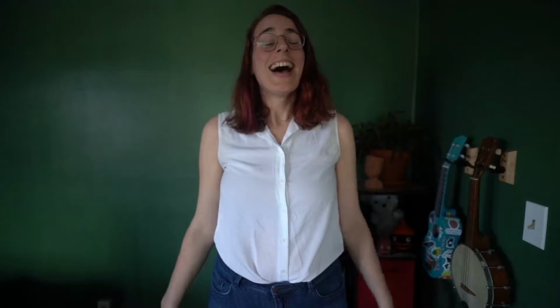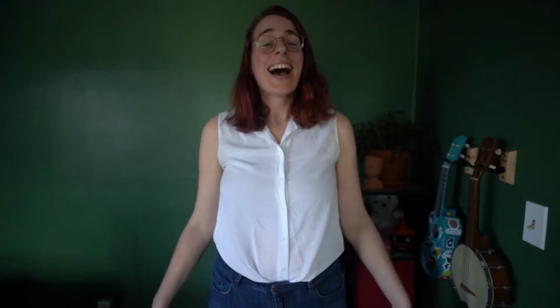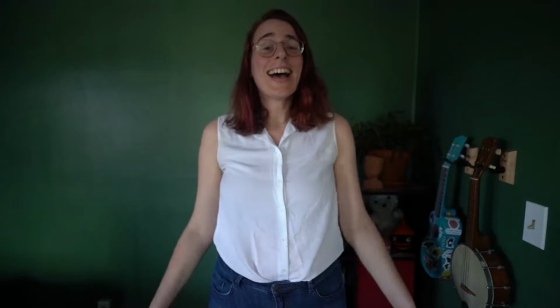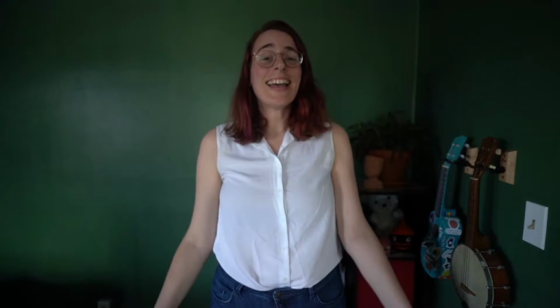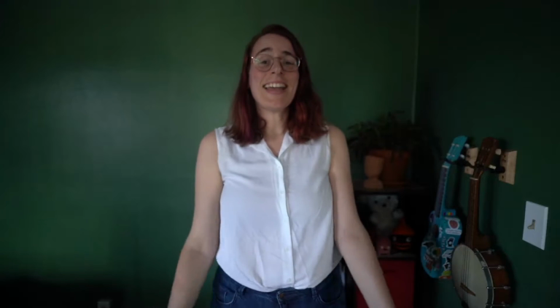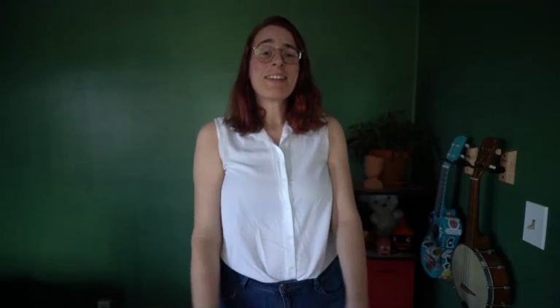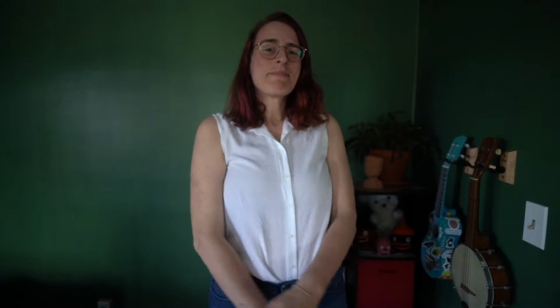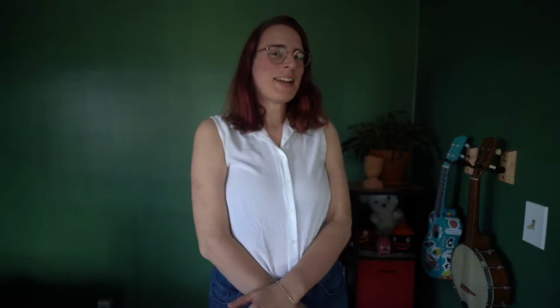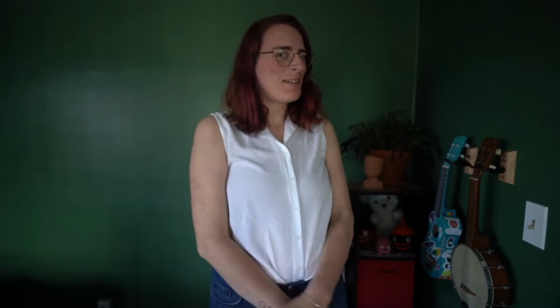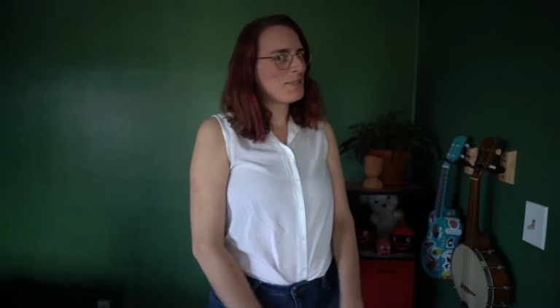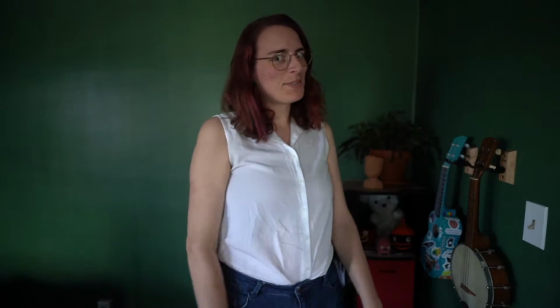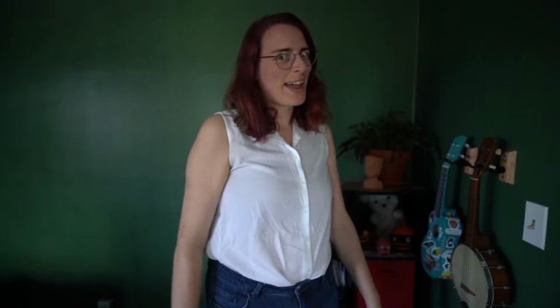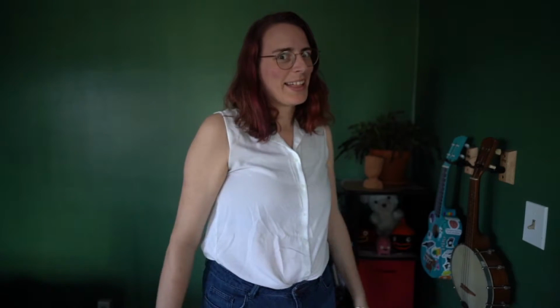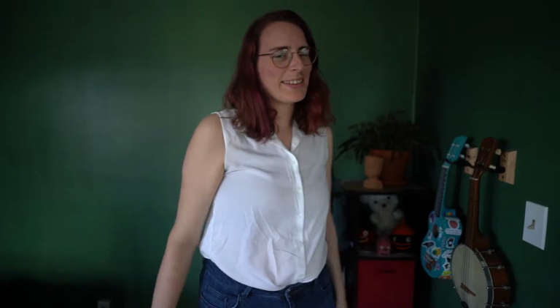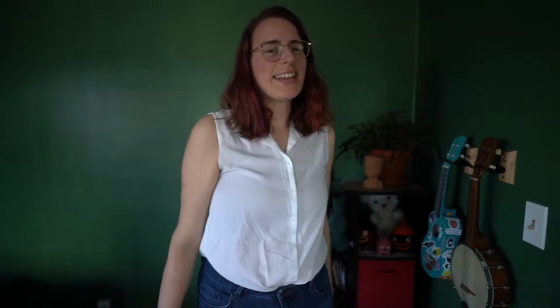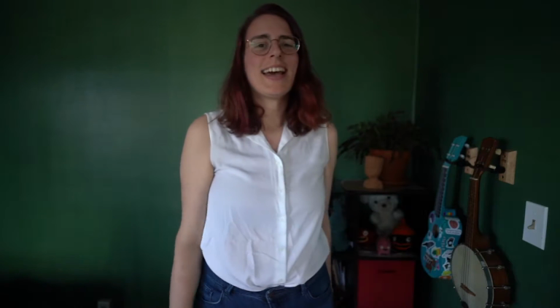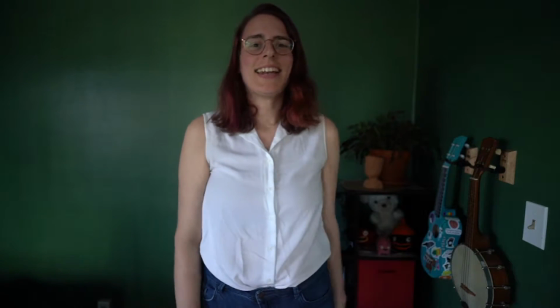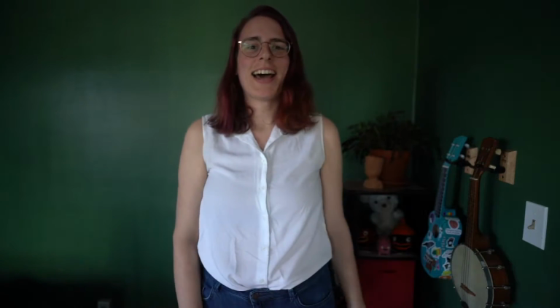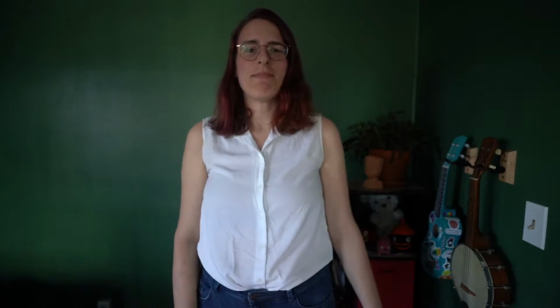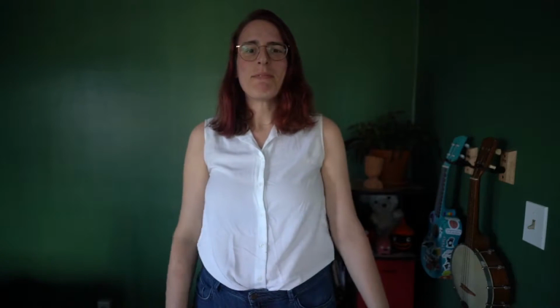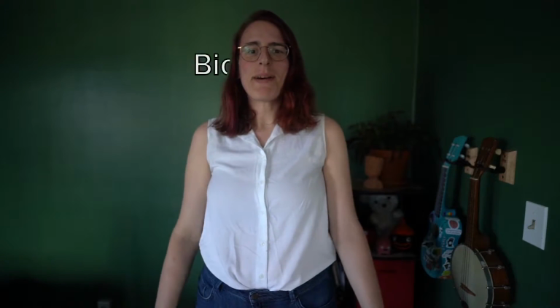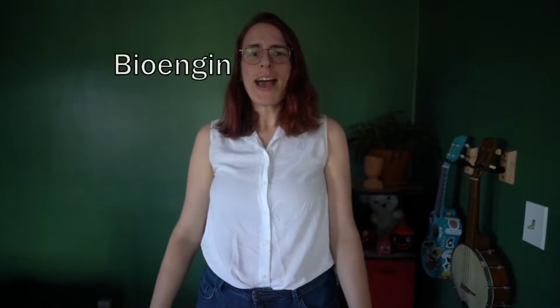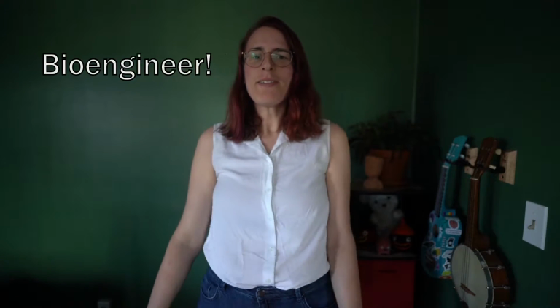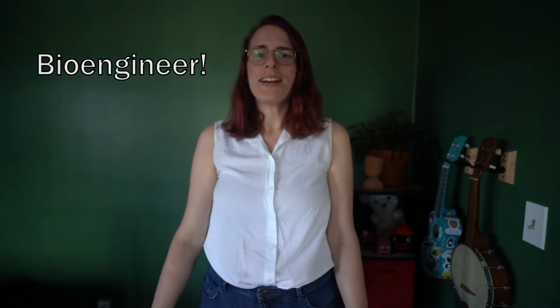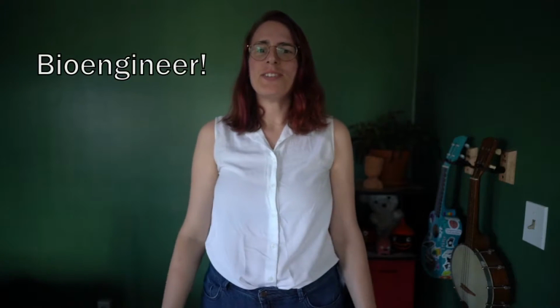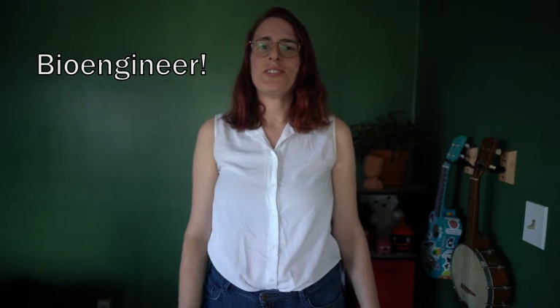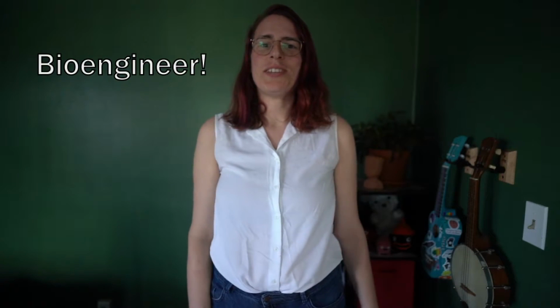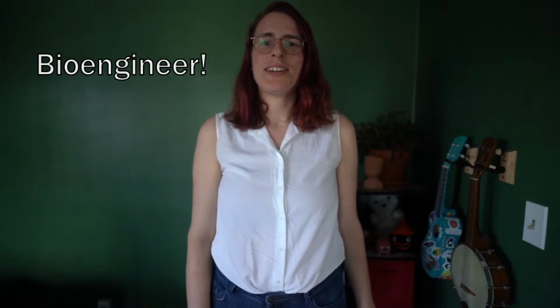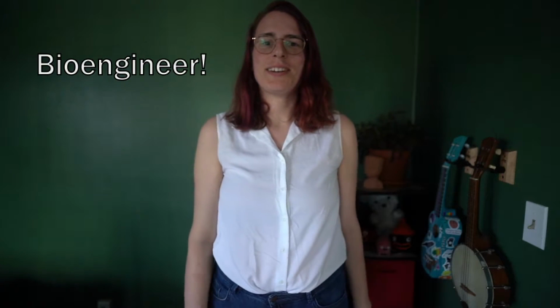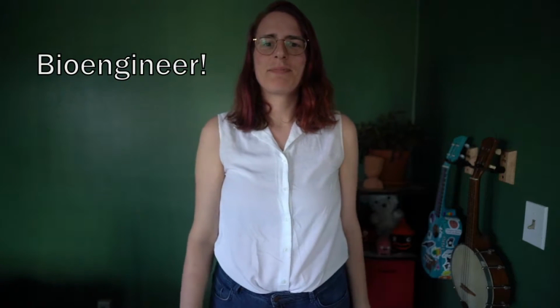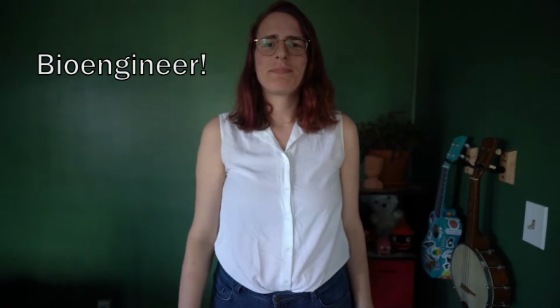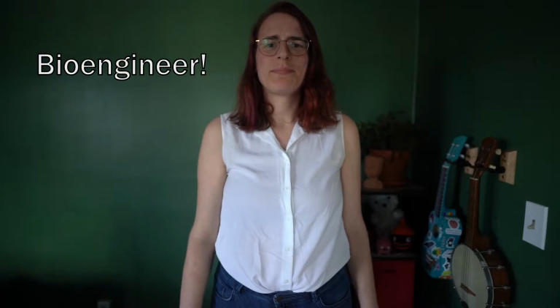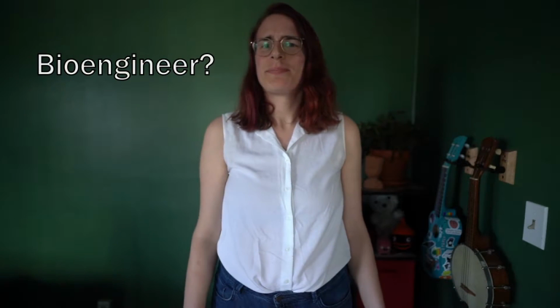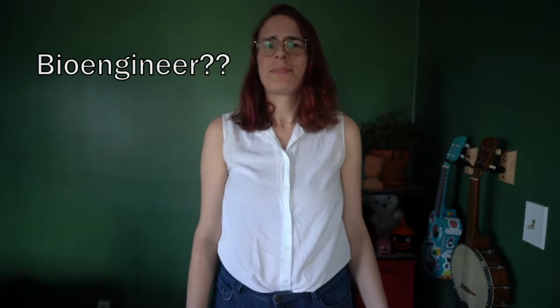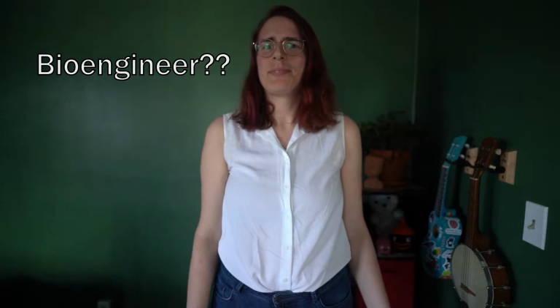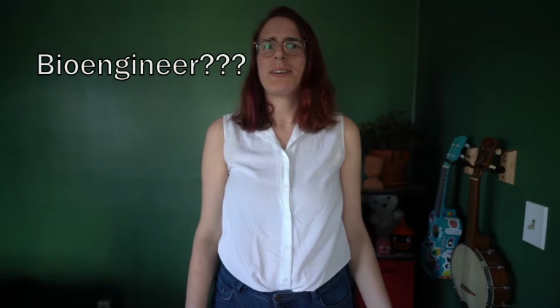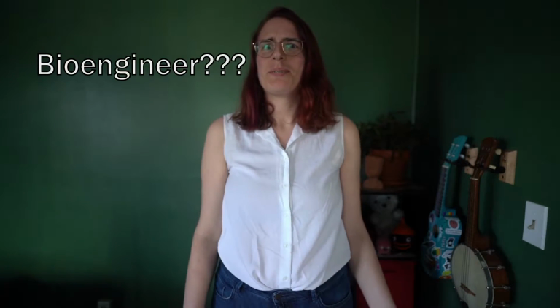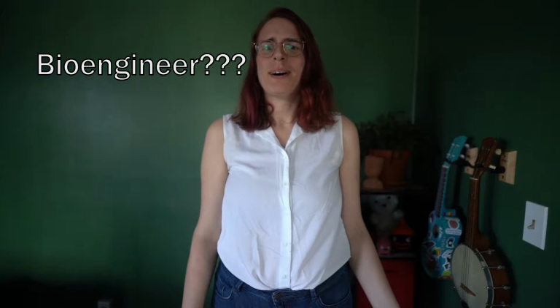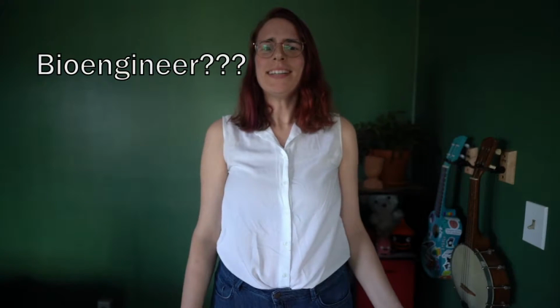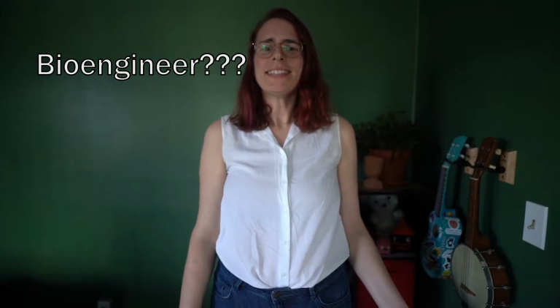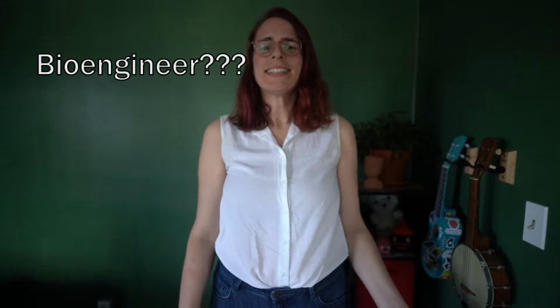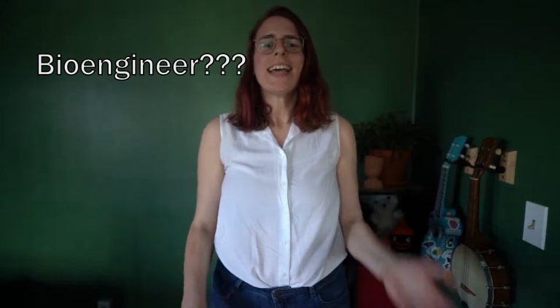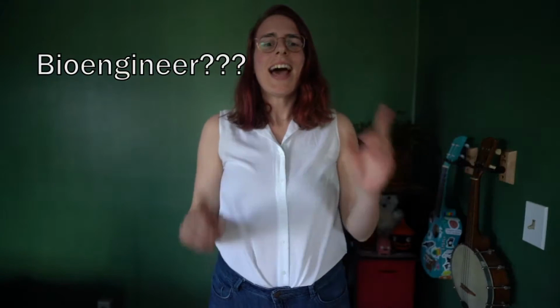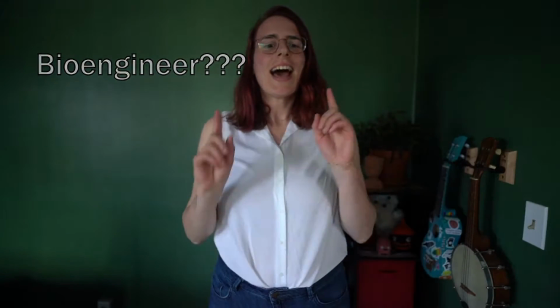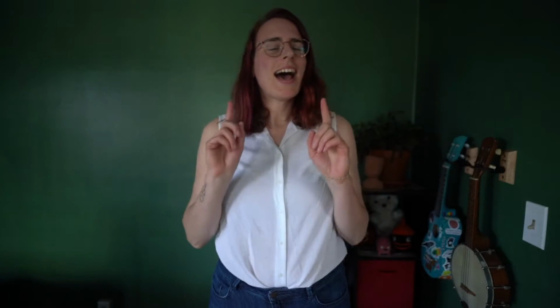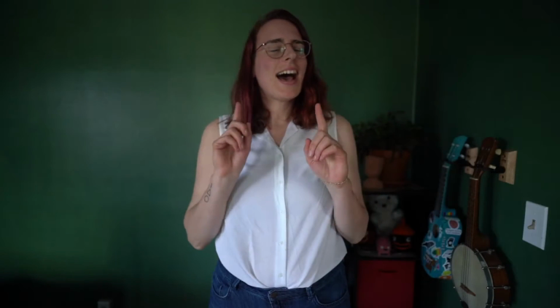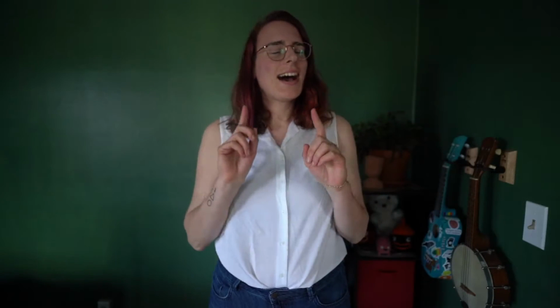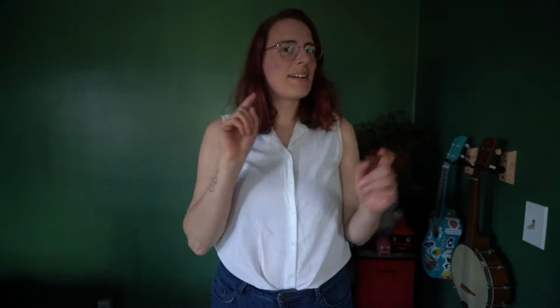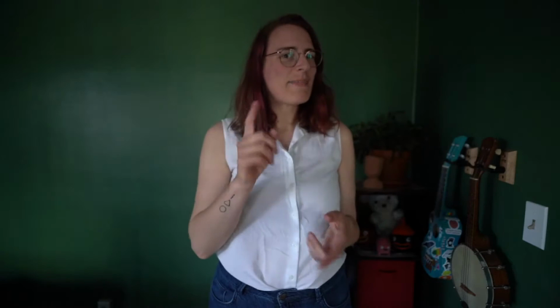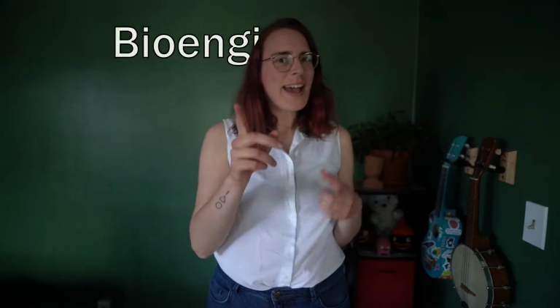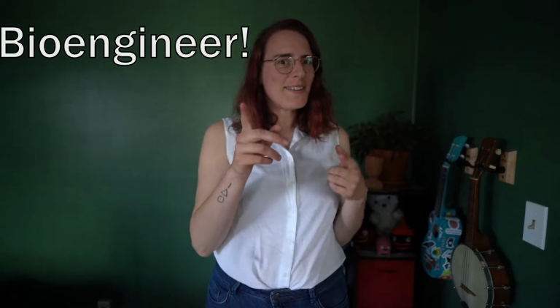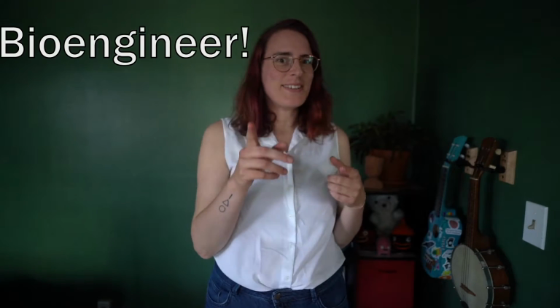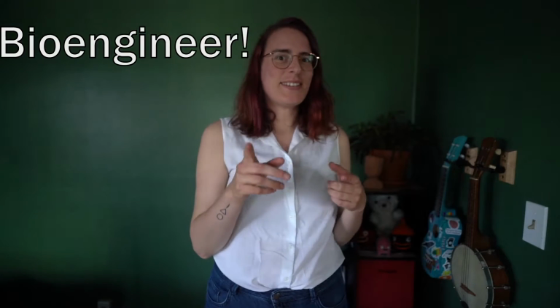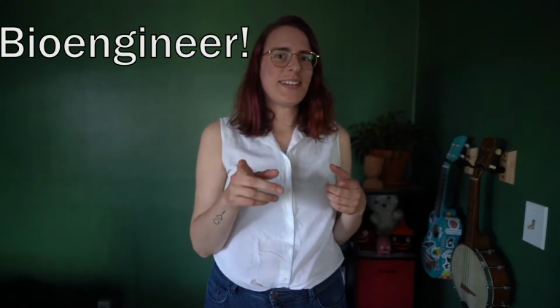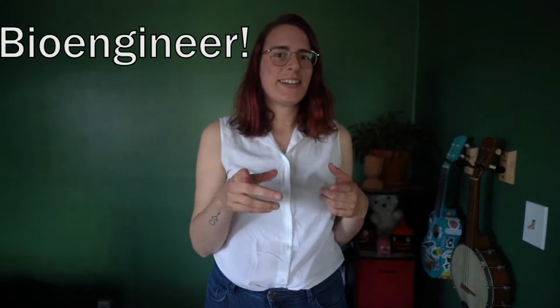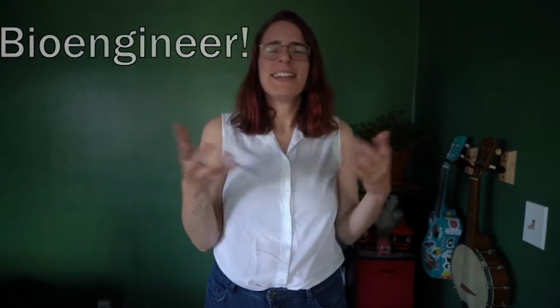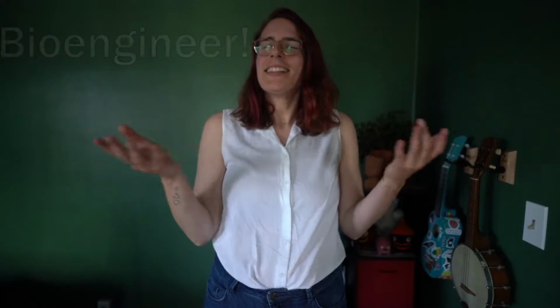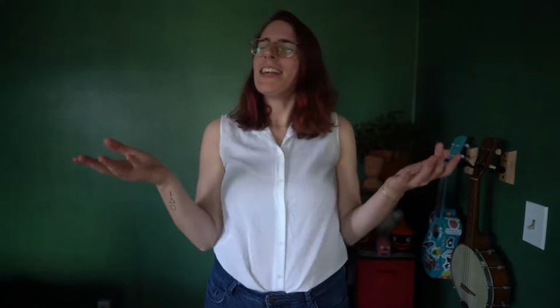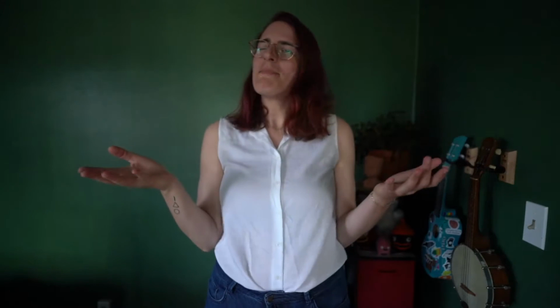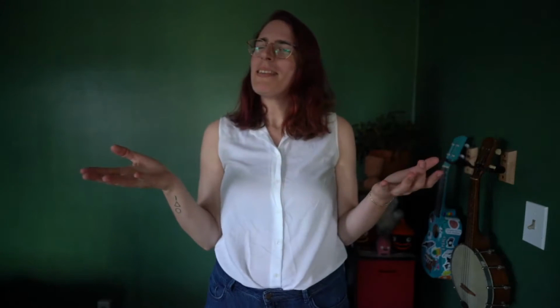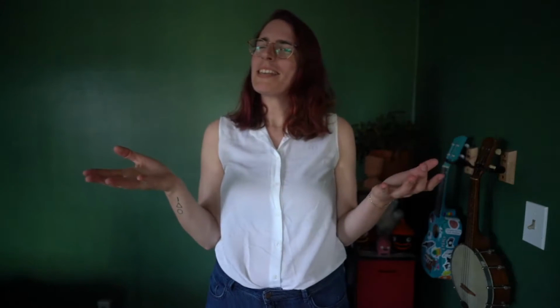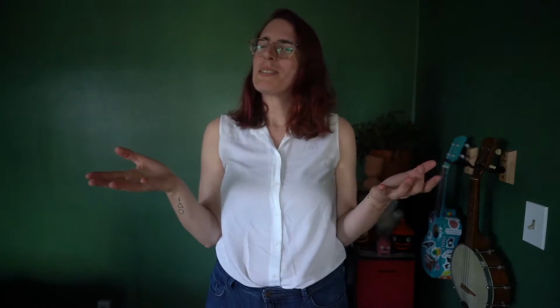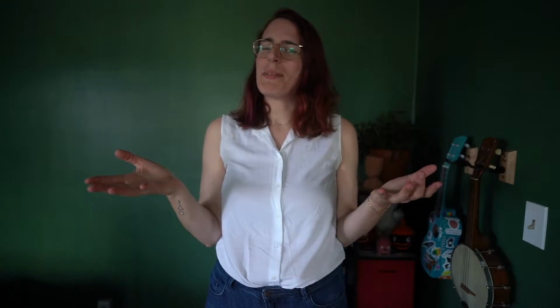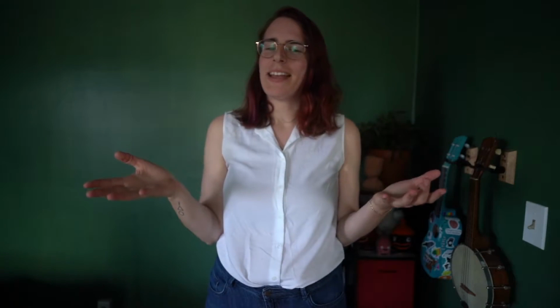Hi, my name is Valerie and I'm a bioengineer. A what? A bioengineer. Let me explain.